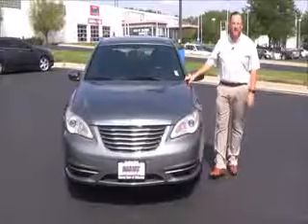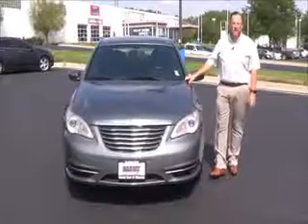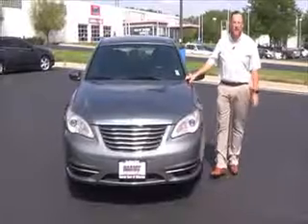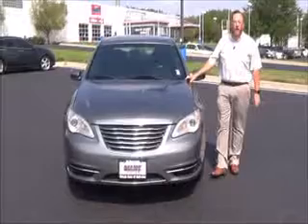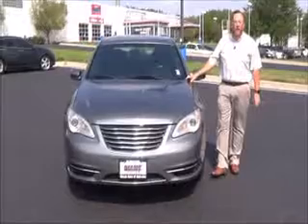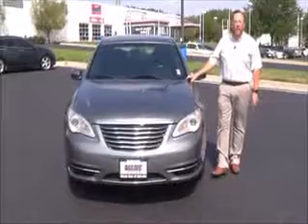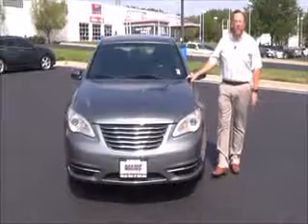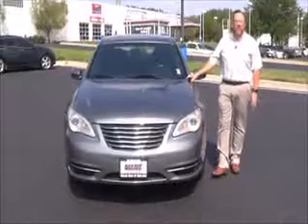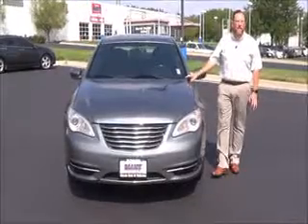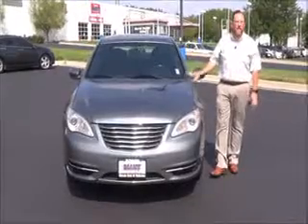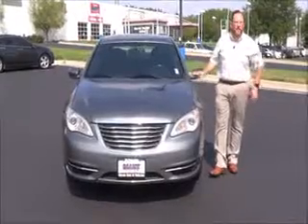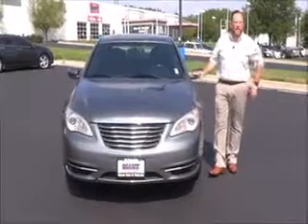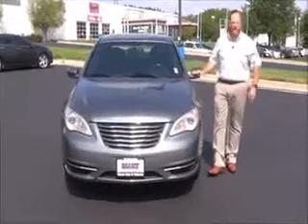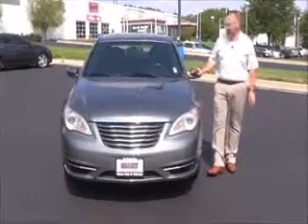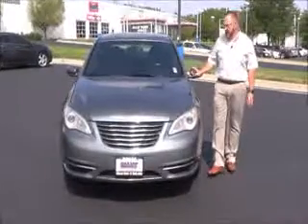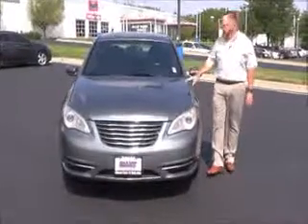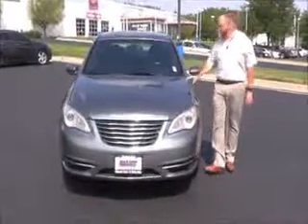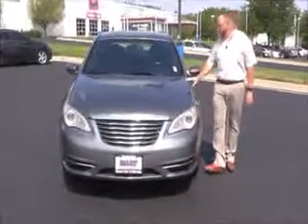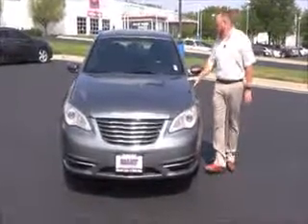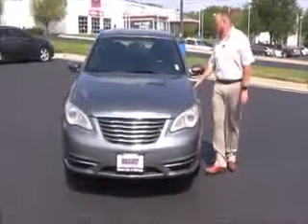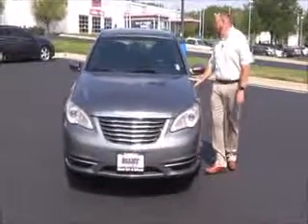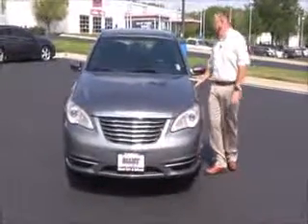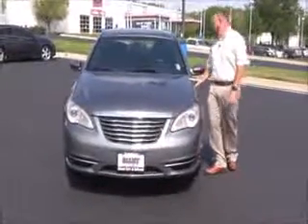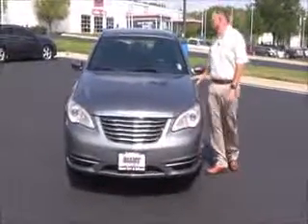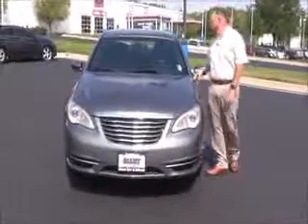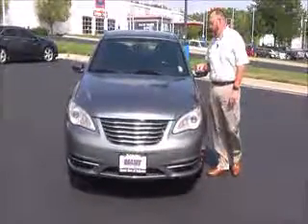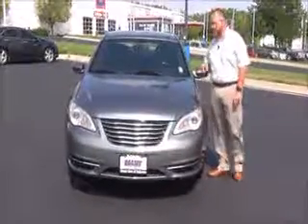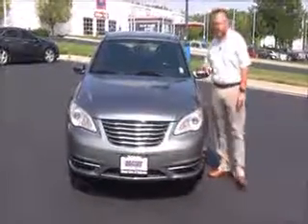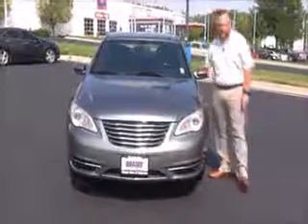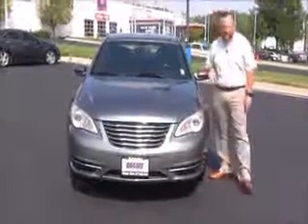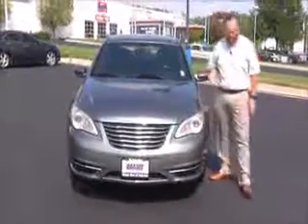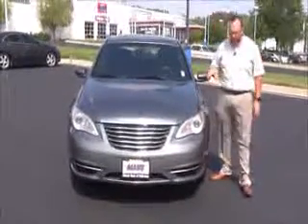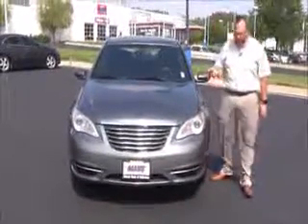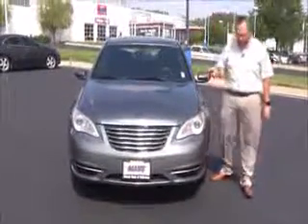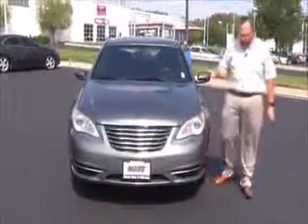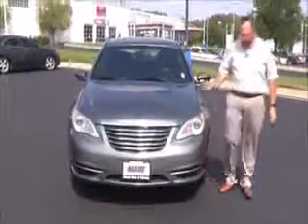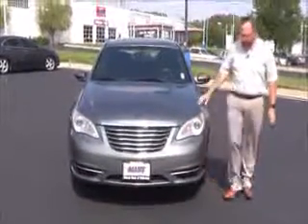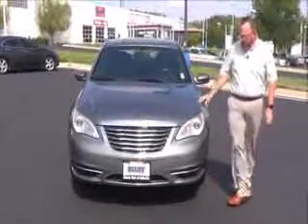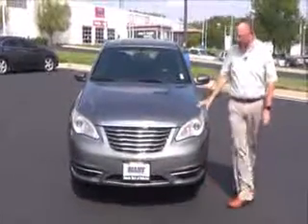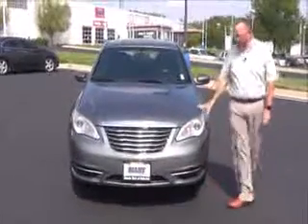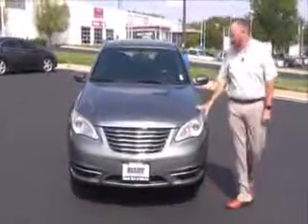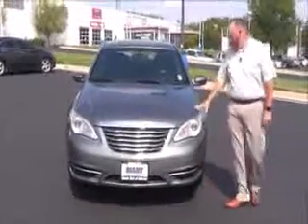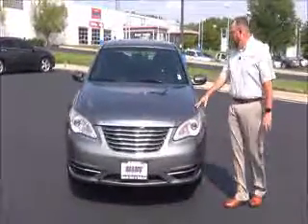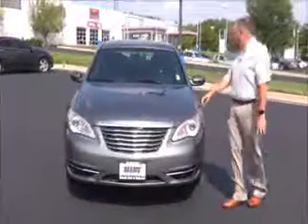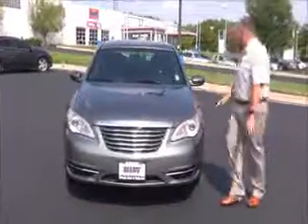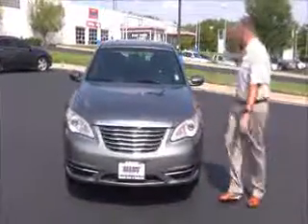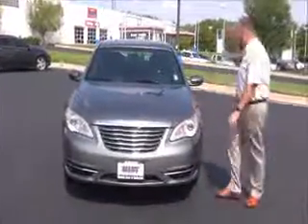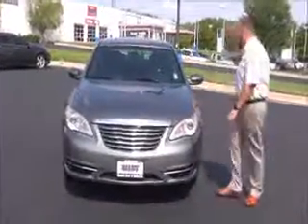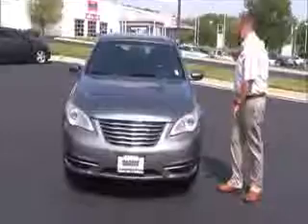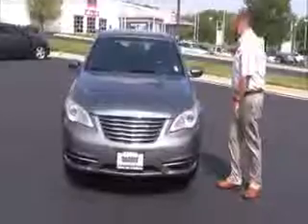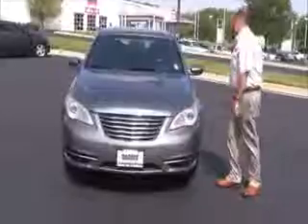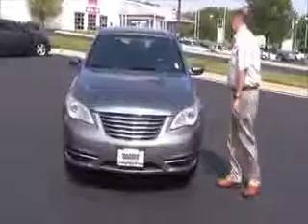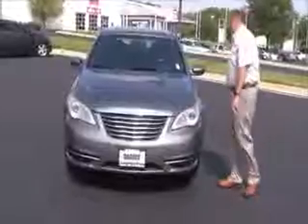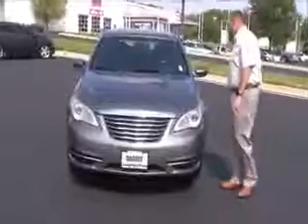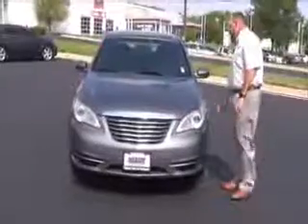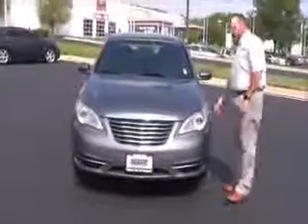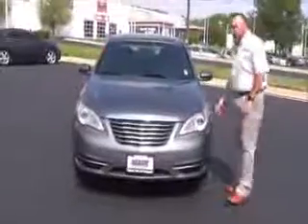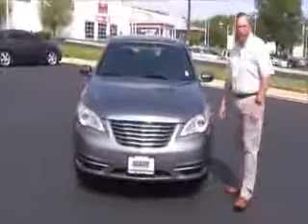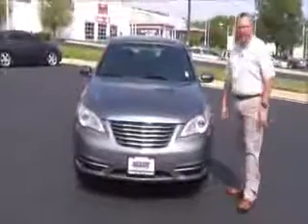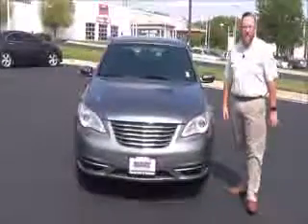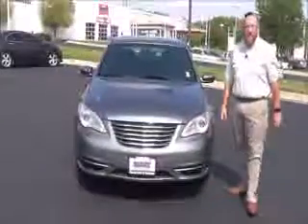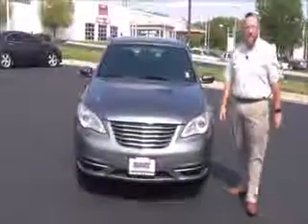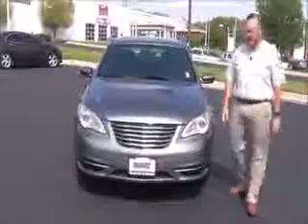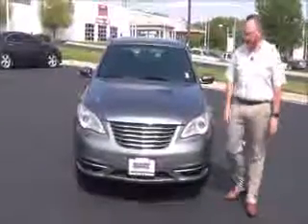Brian Kelly here for the Honda Giant, here to show you this 2012 Chrysler 200. Just came in on trade, it's got 74,000 miles.